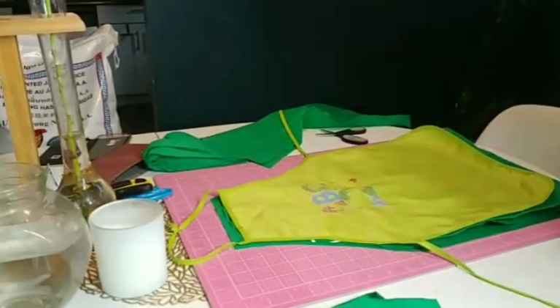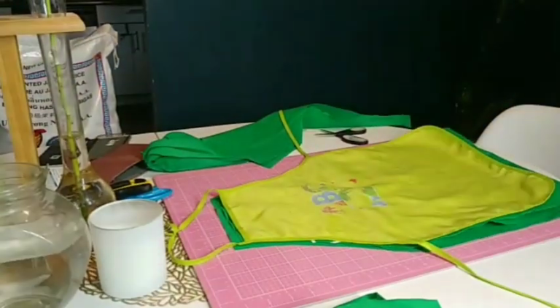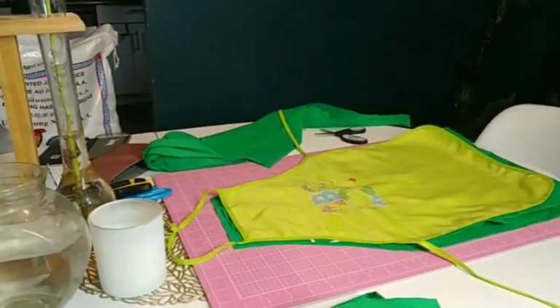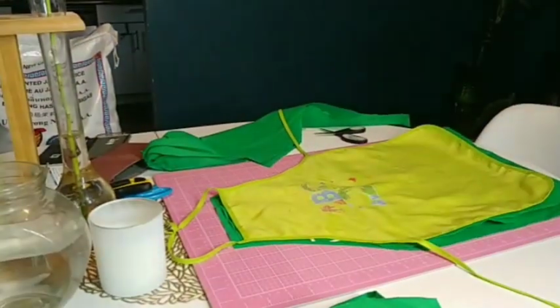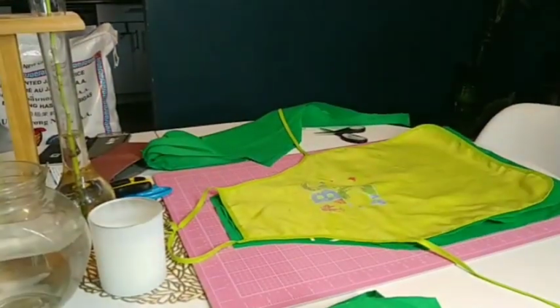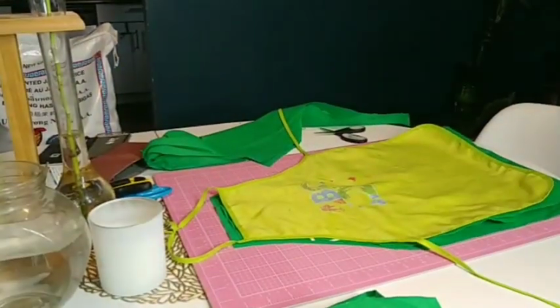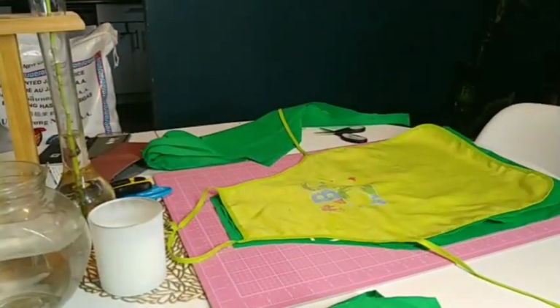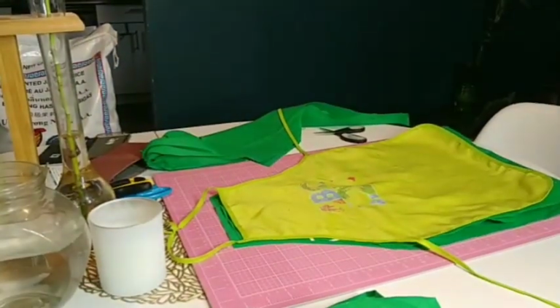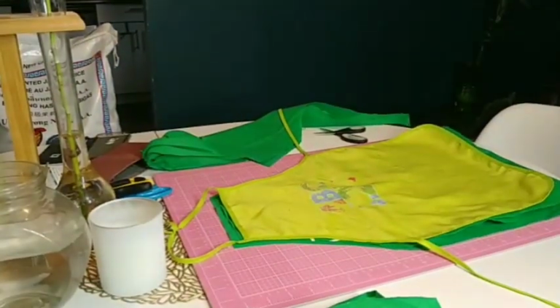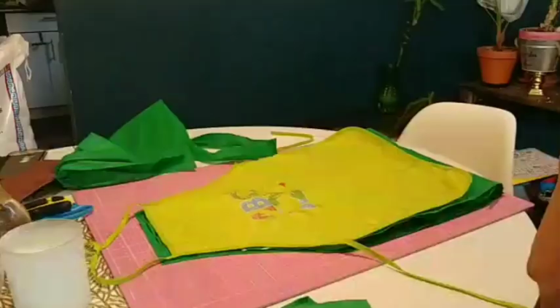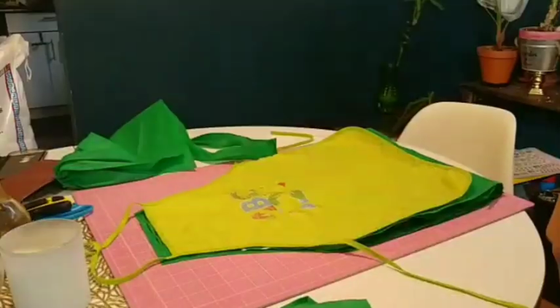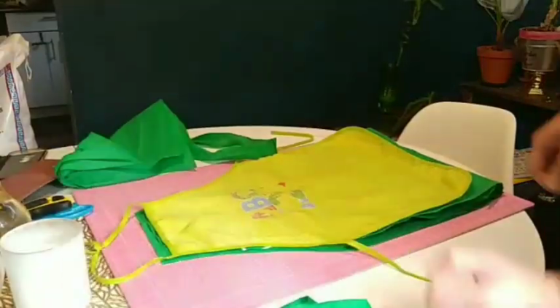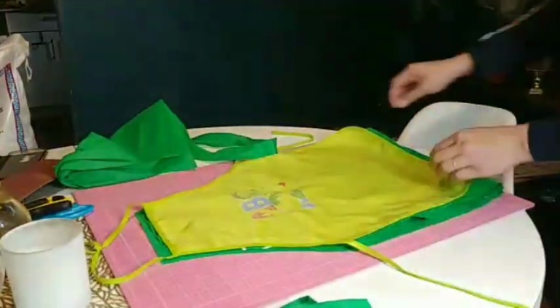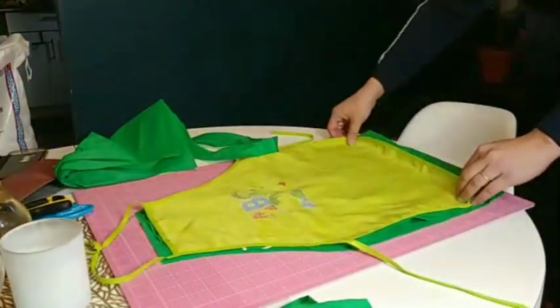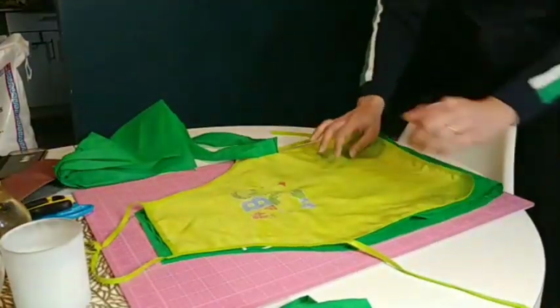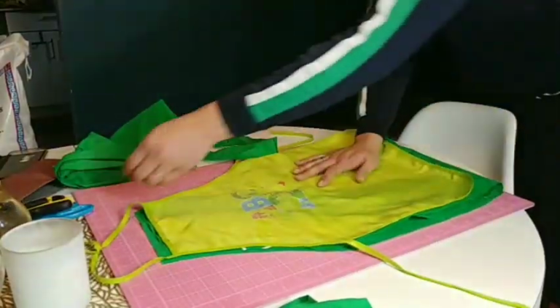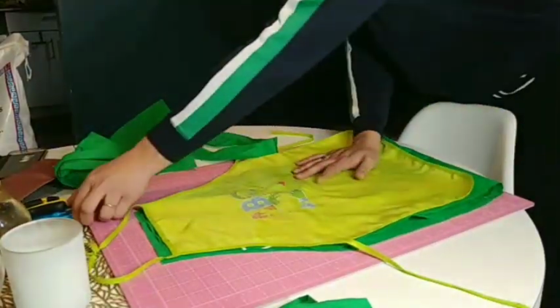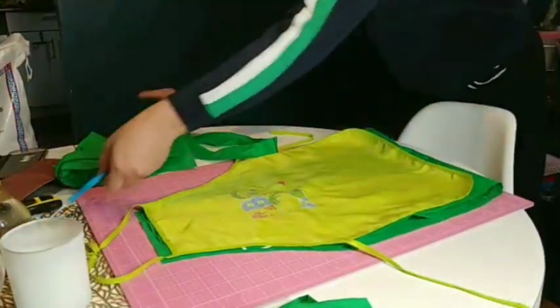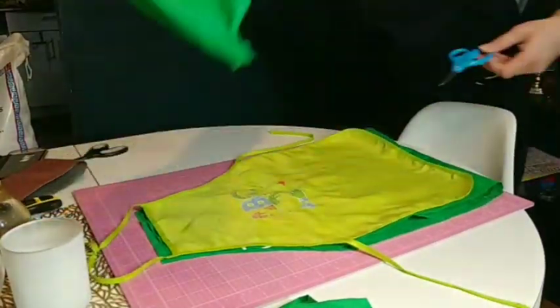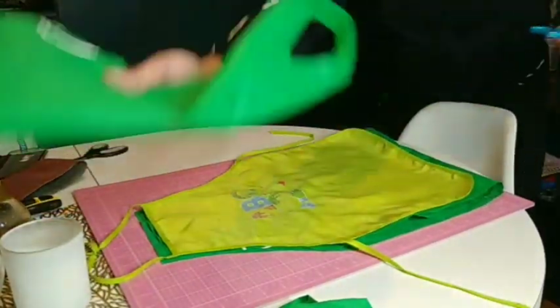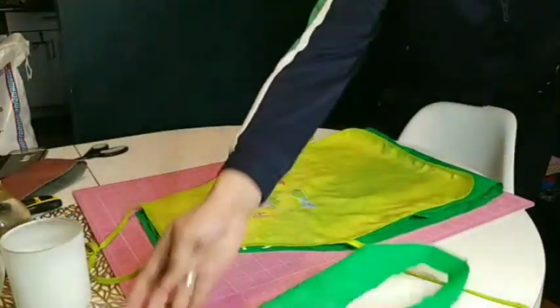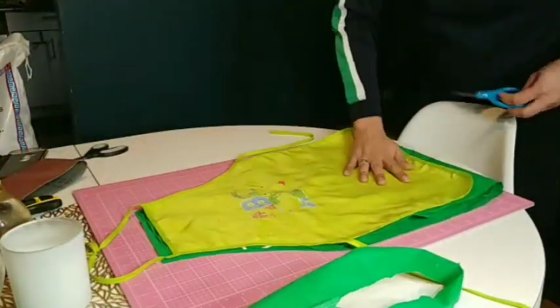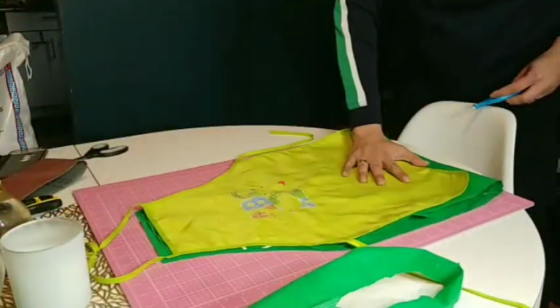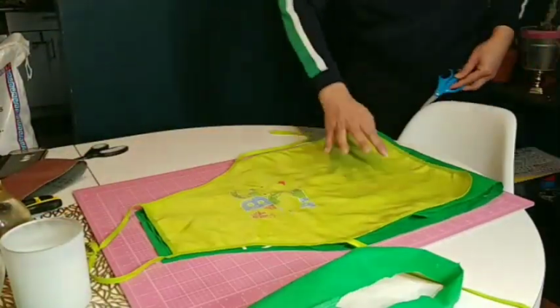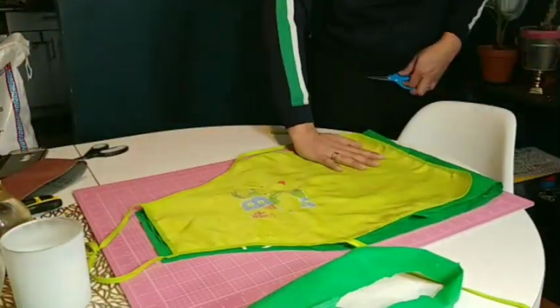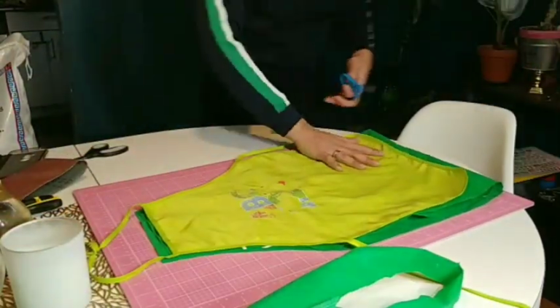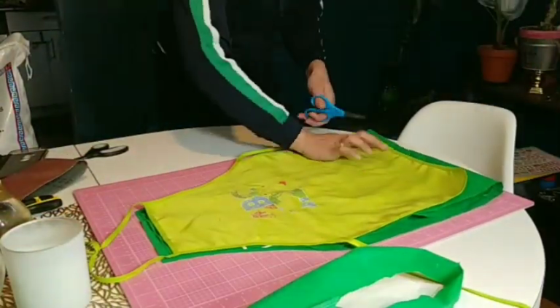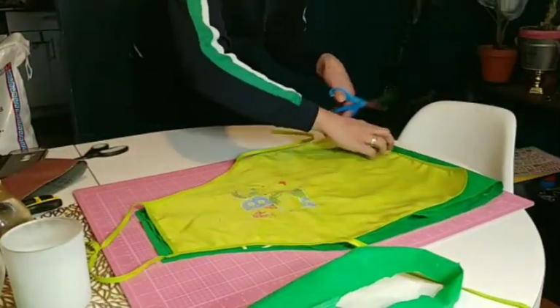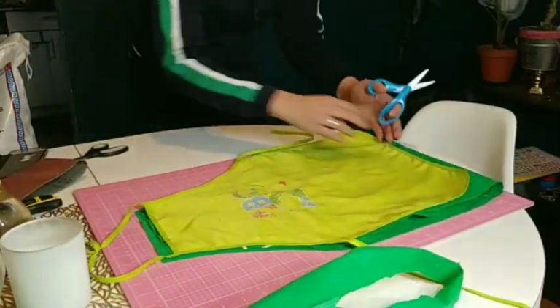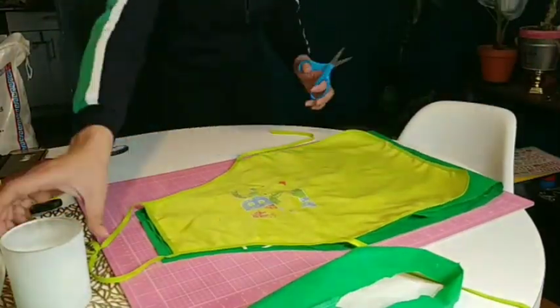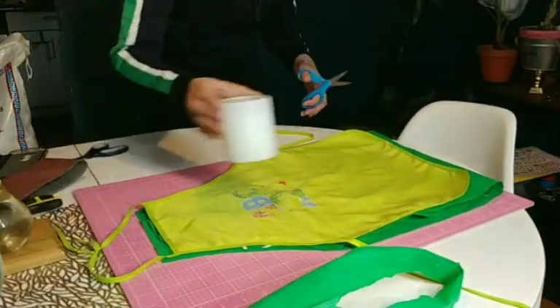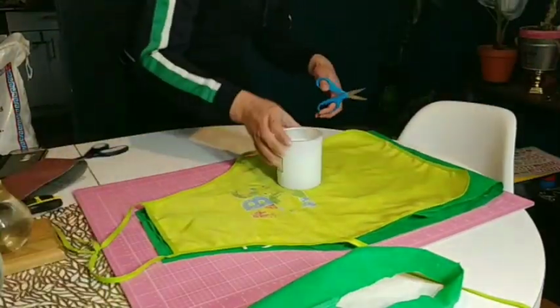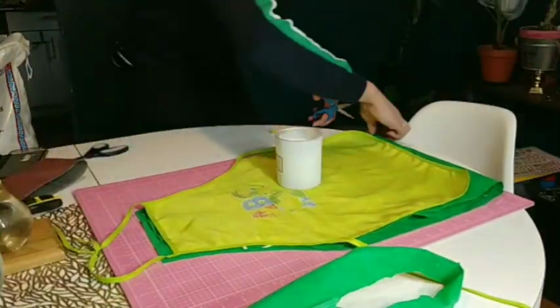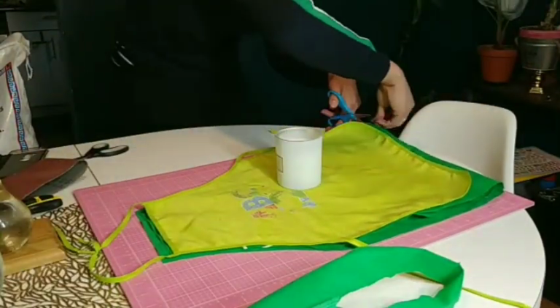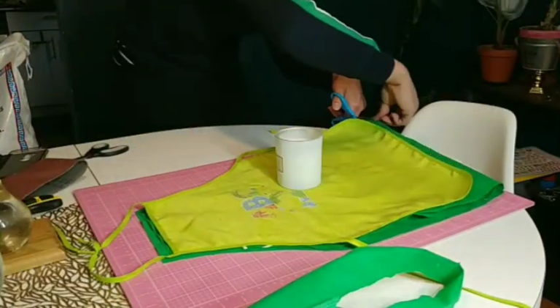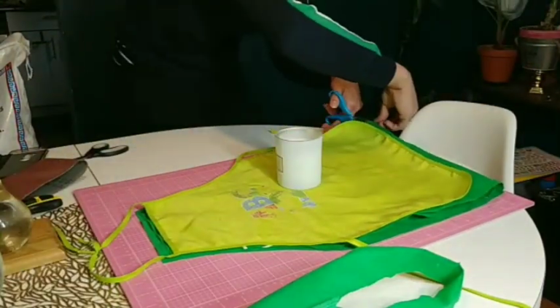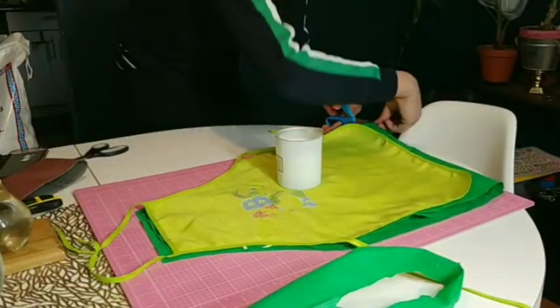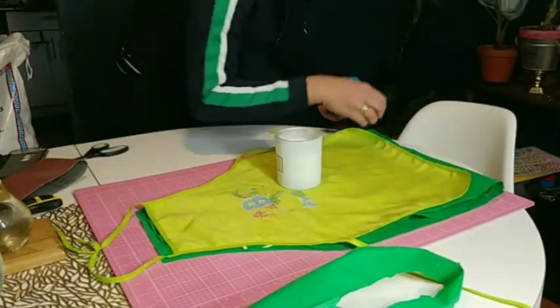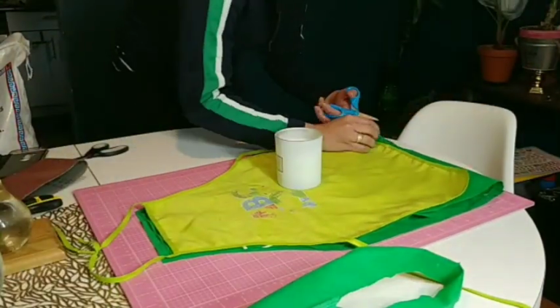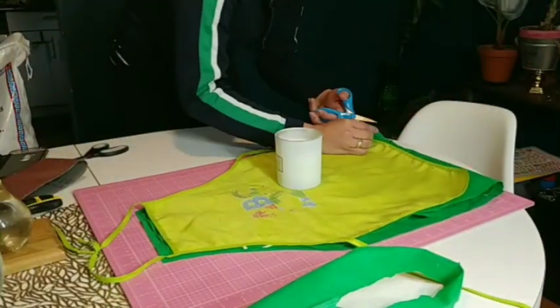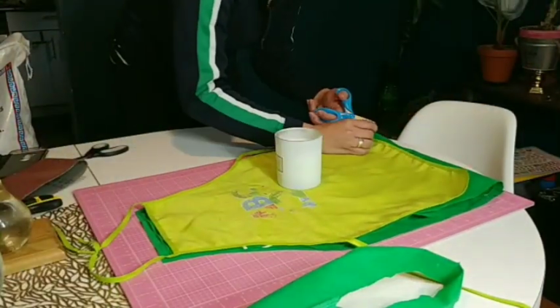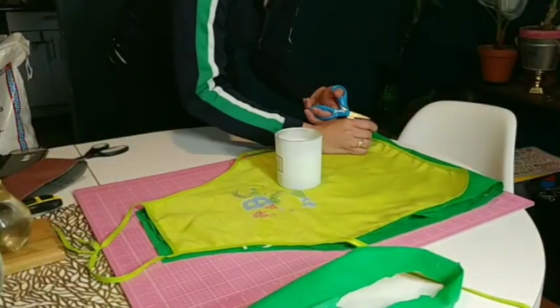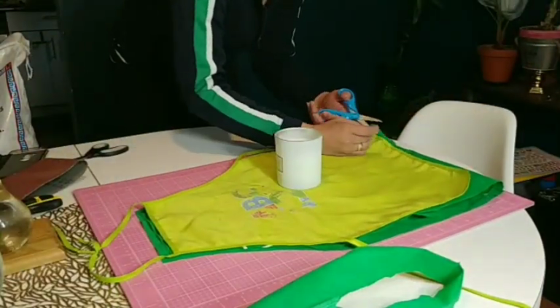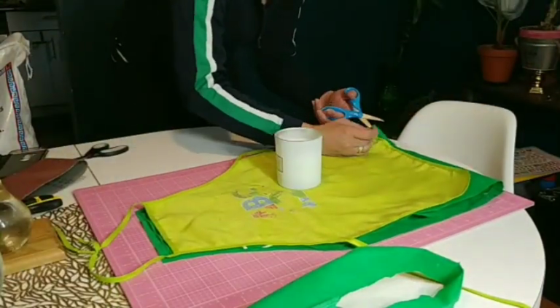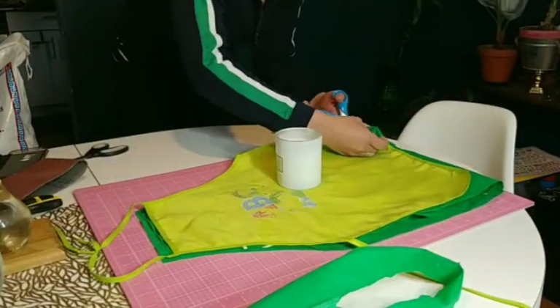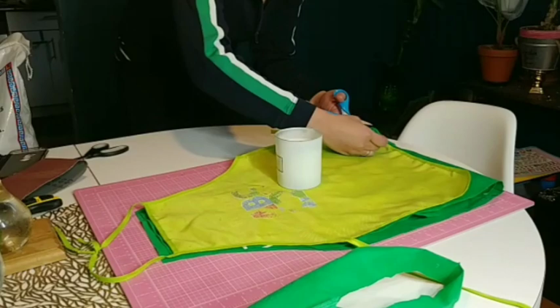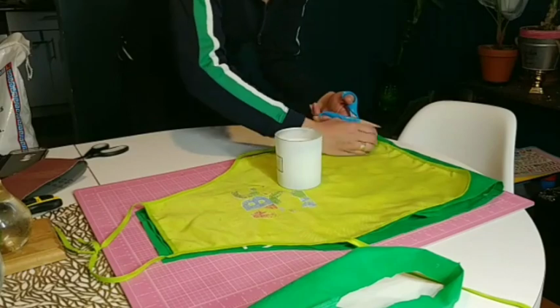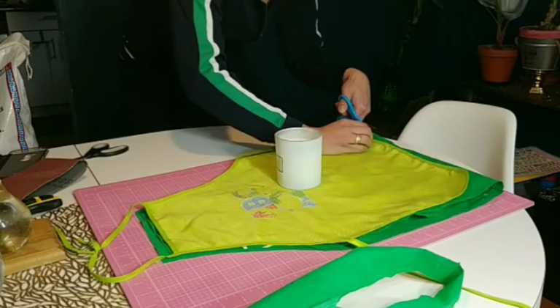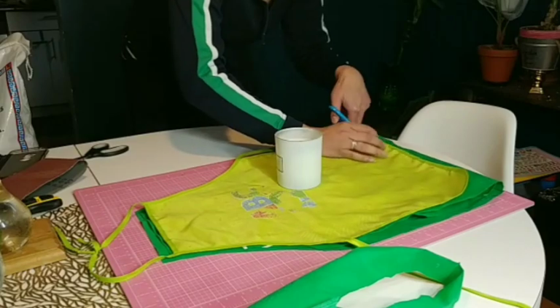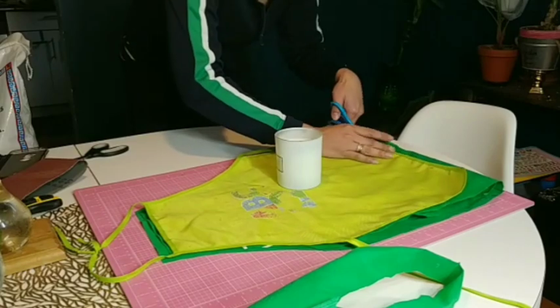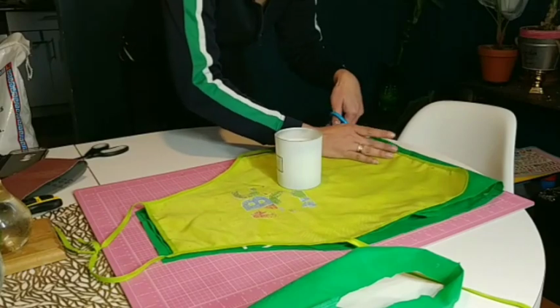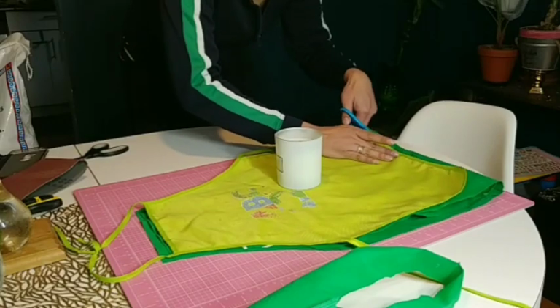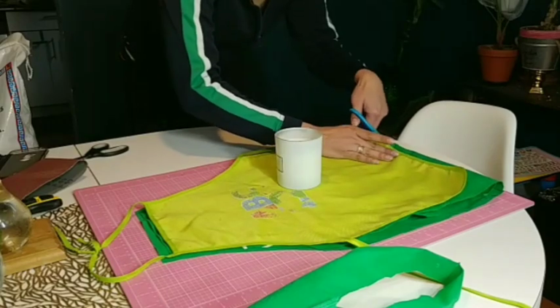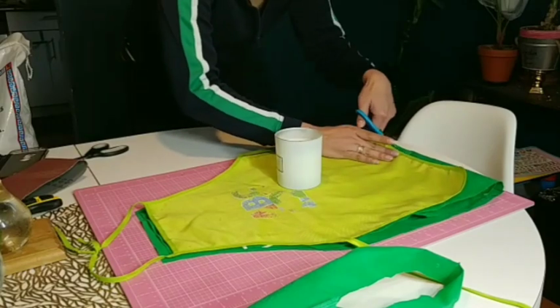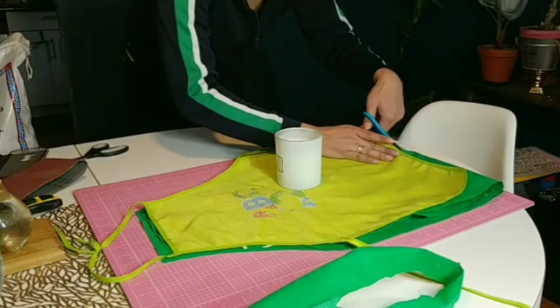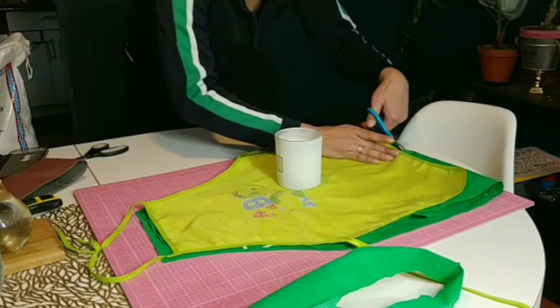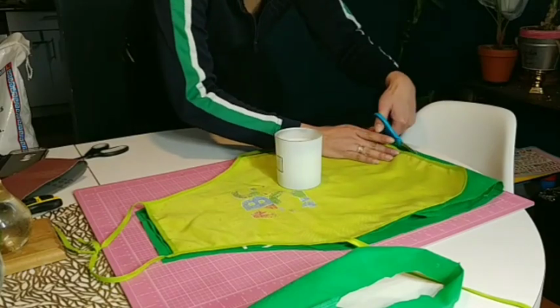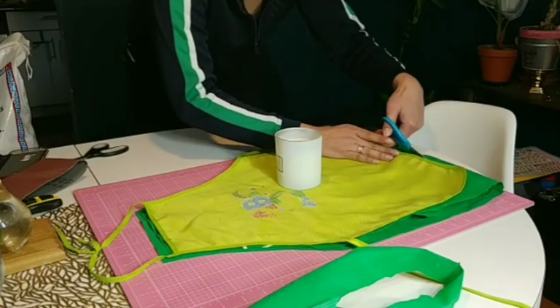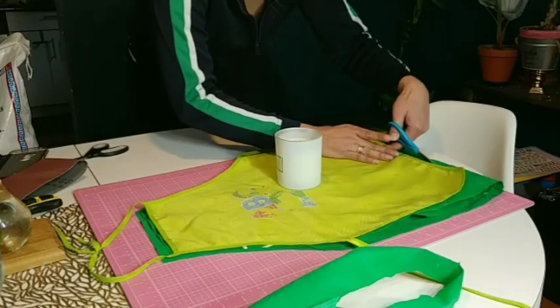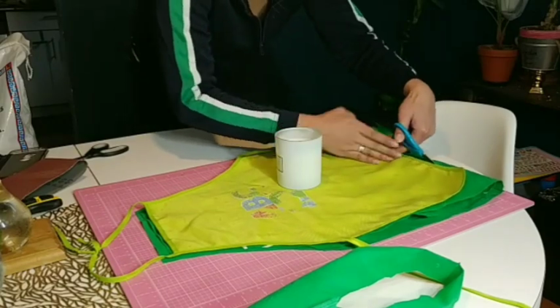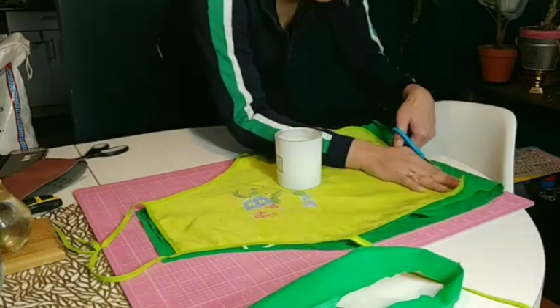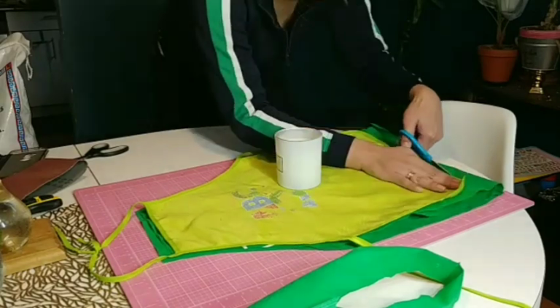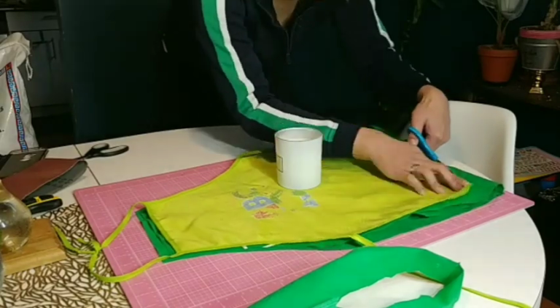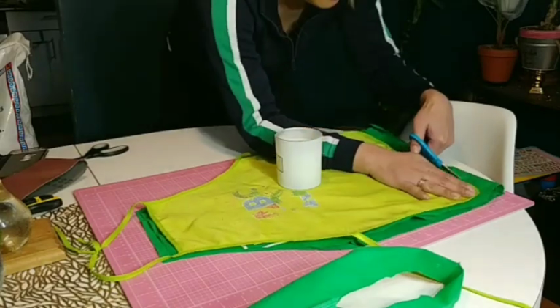The second step is, if you would like to sew each corner, make sure to leave some space for it.